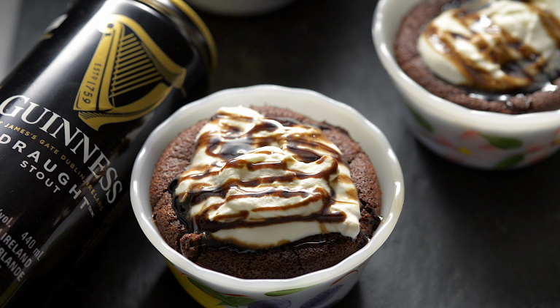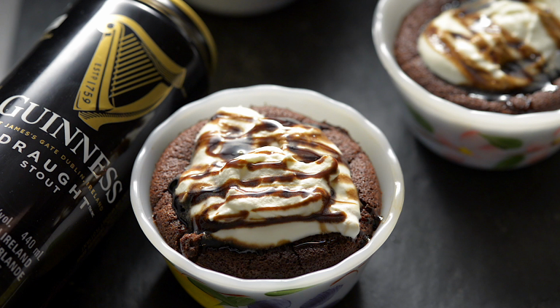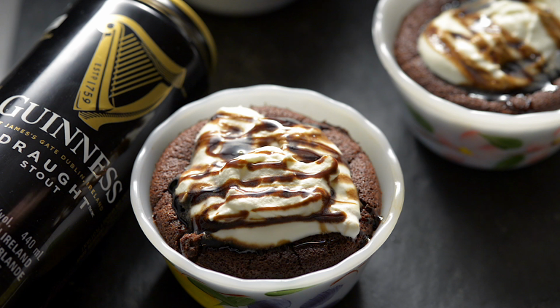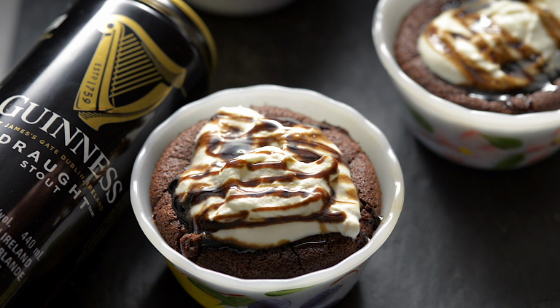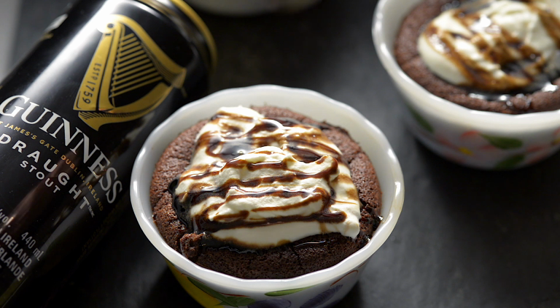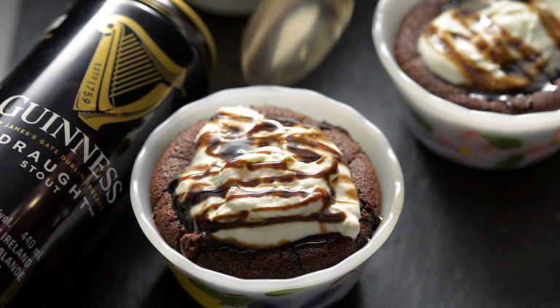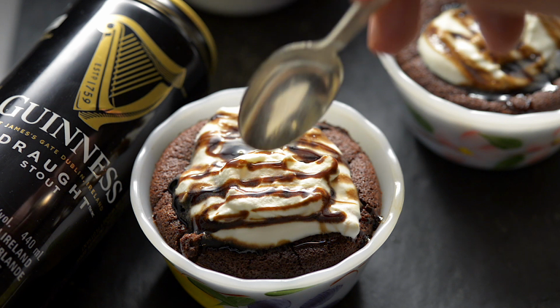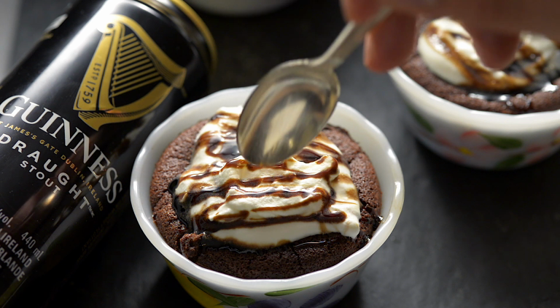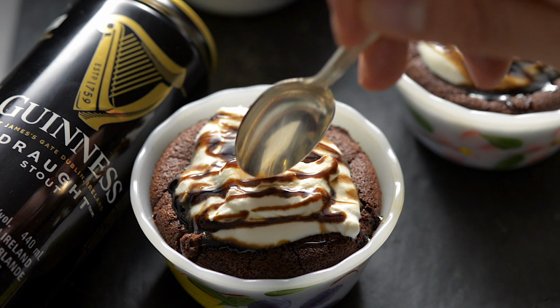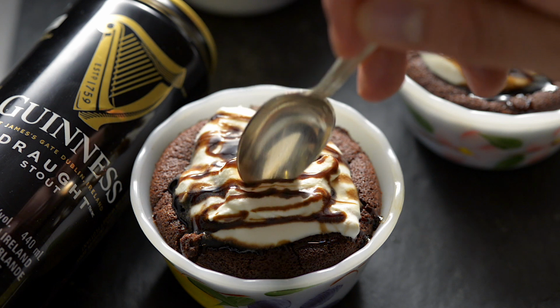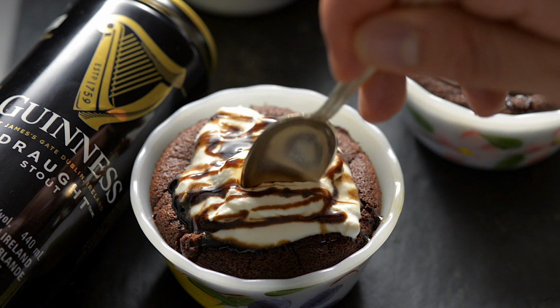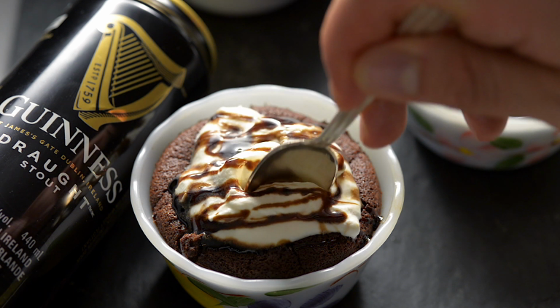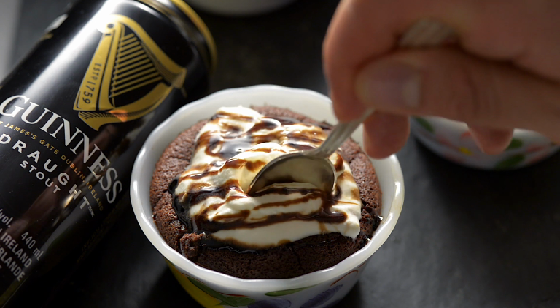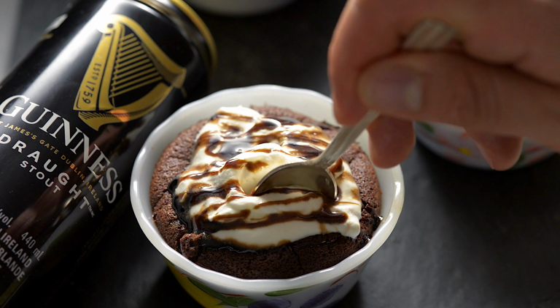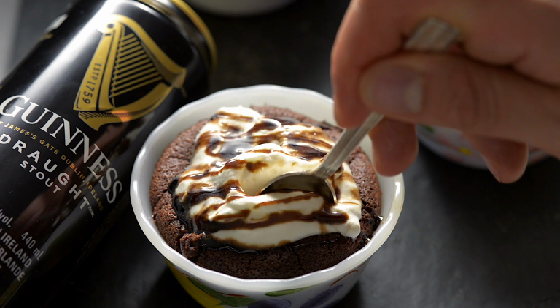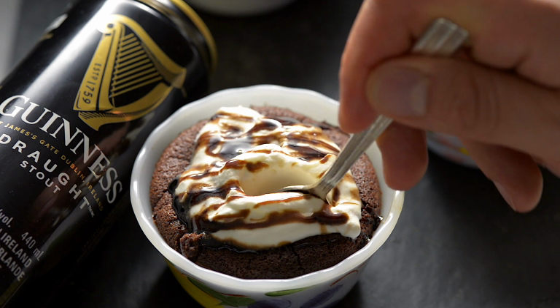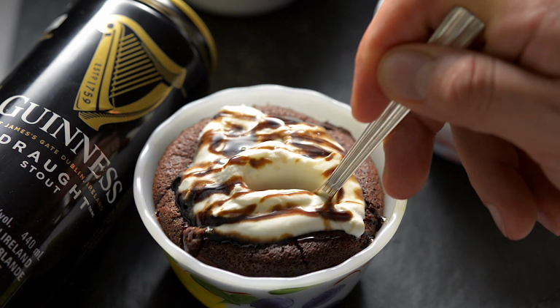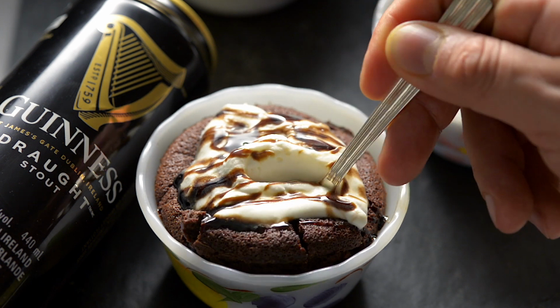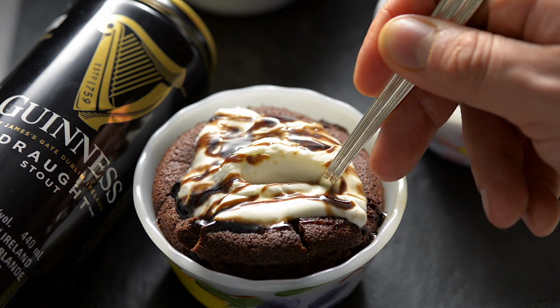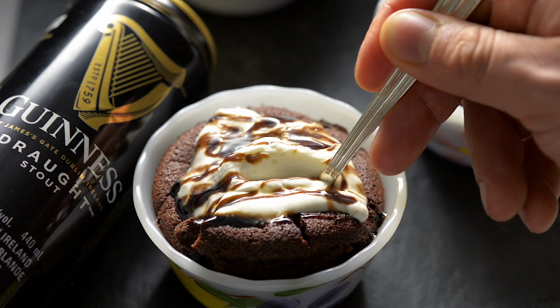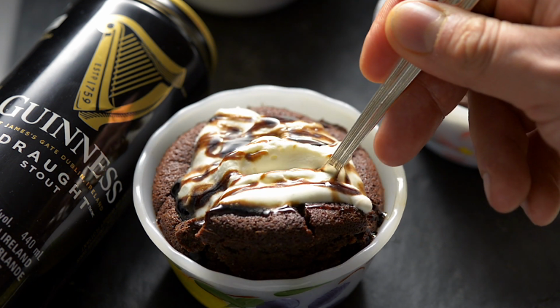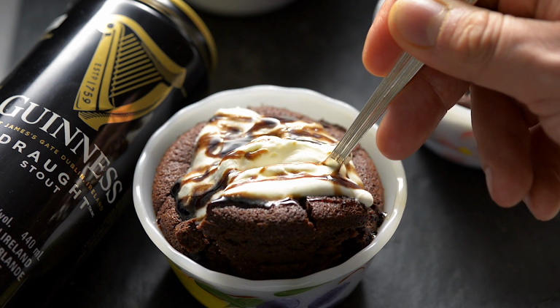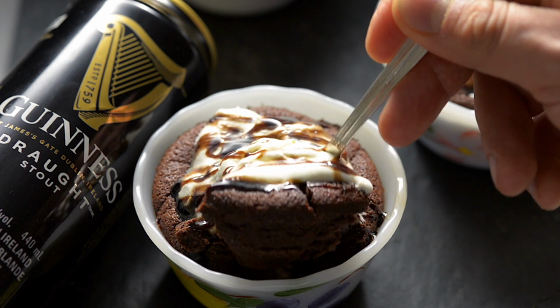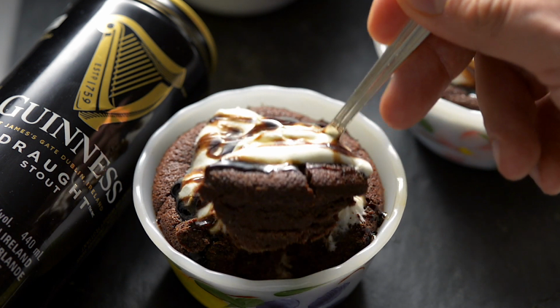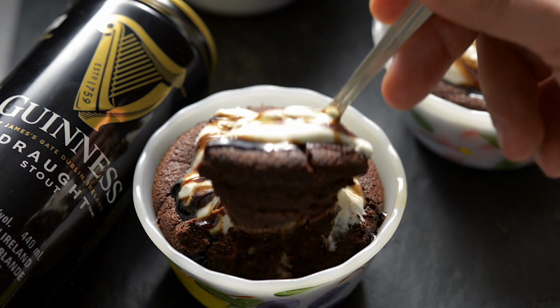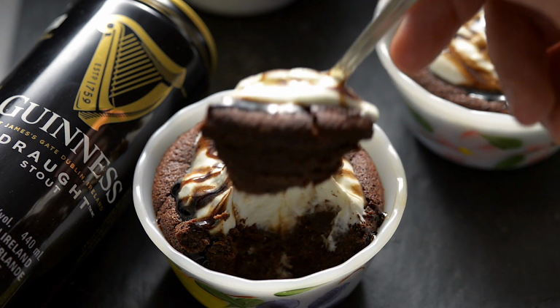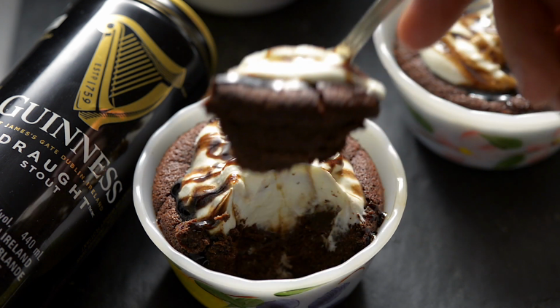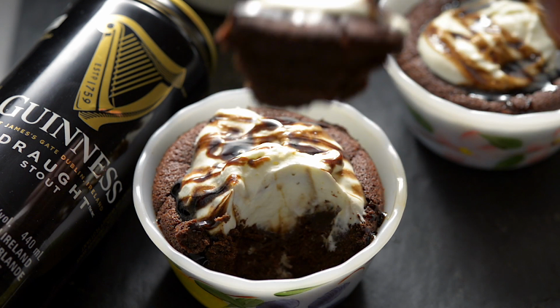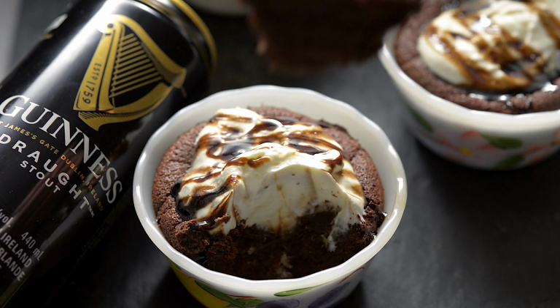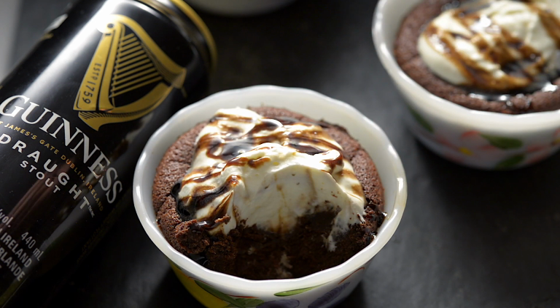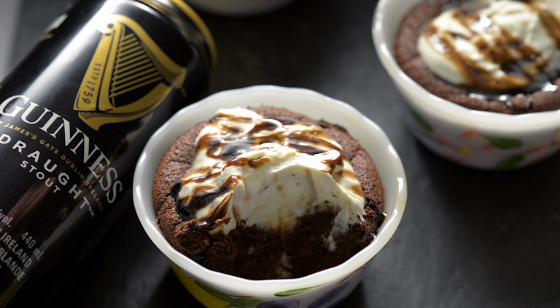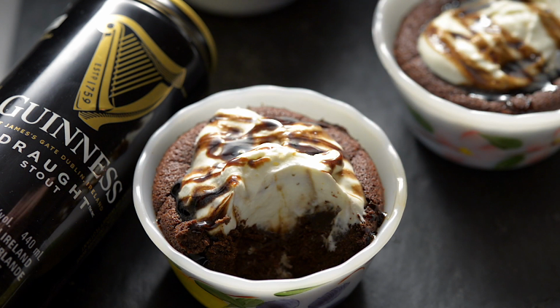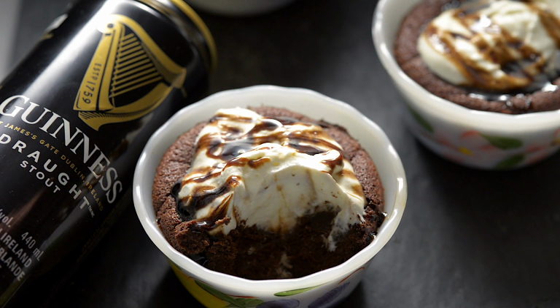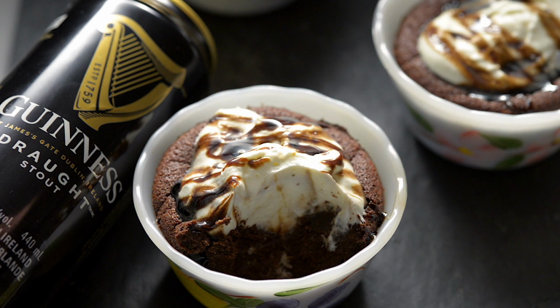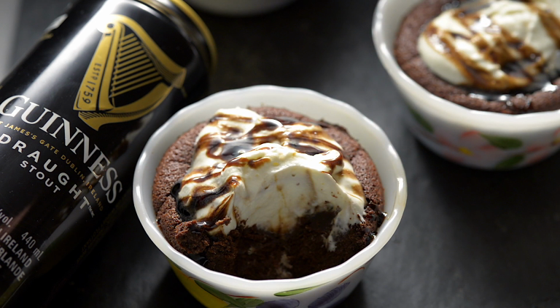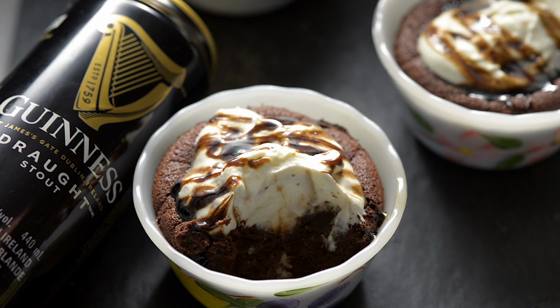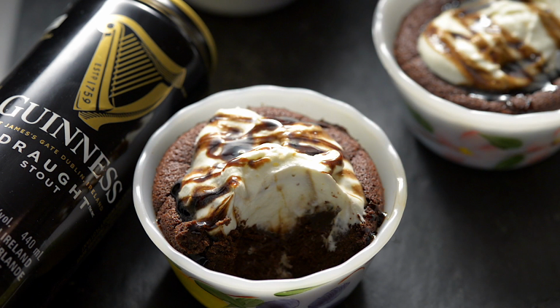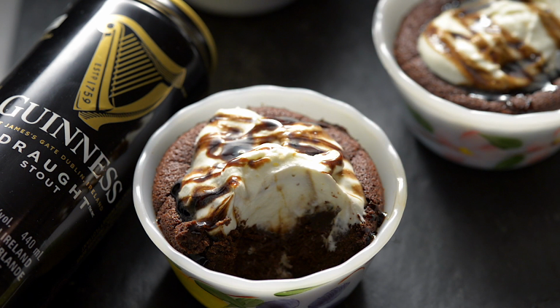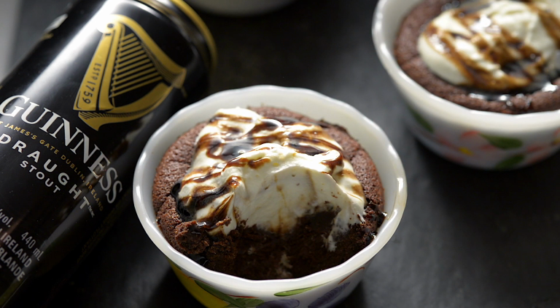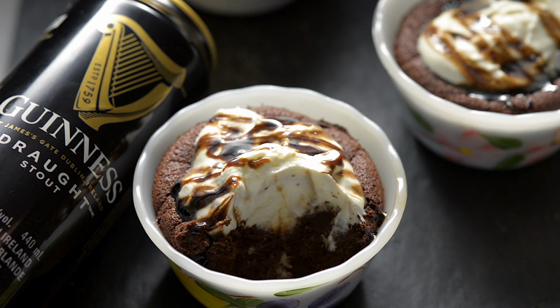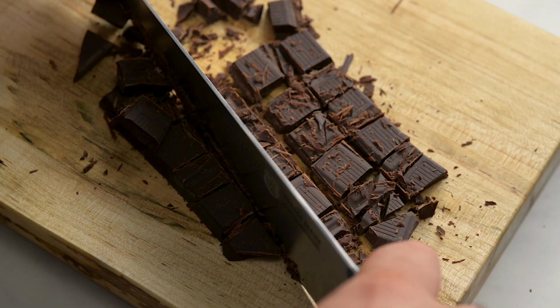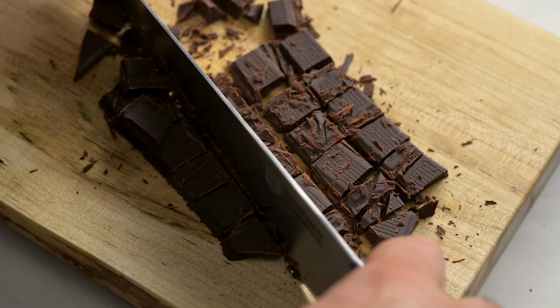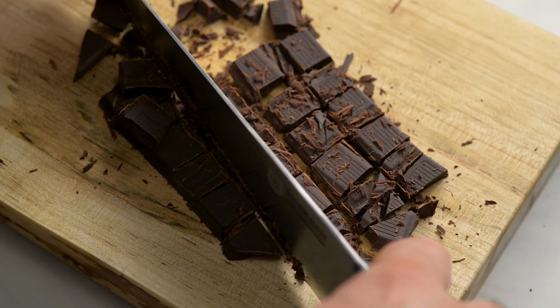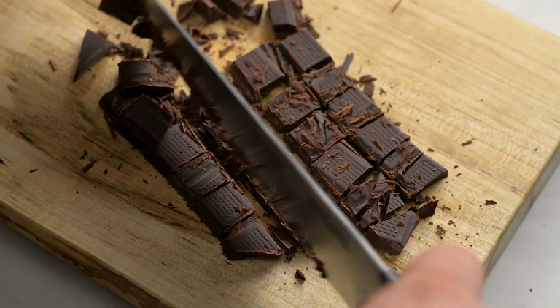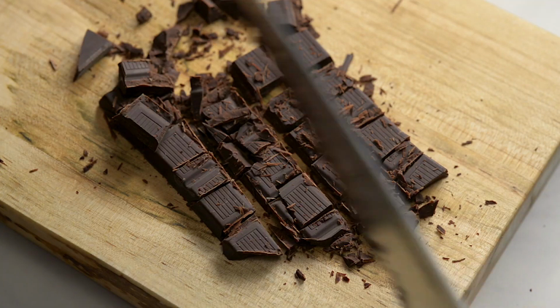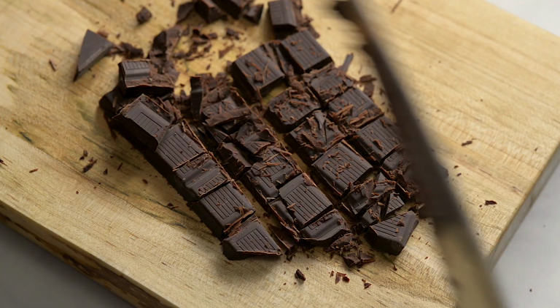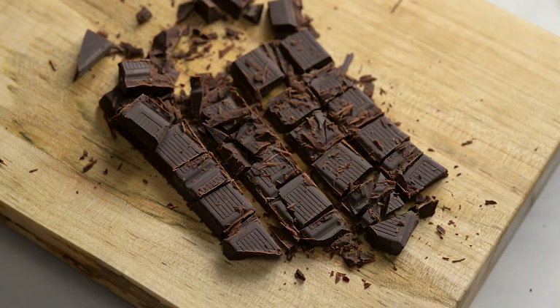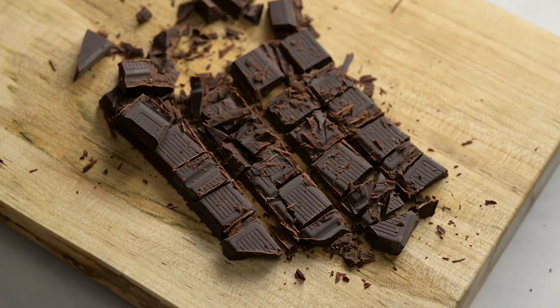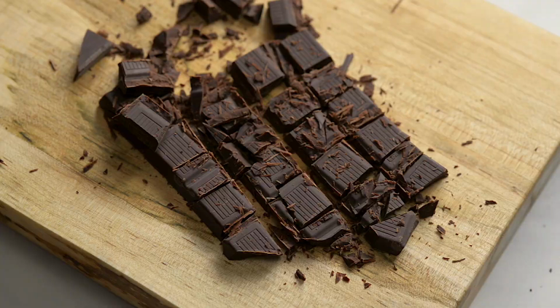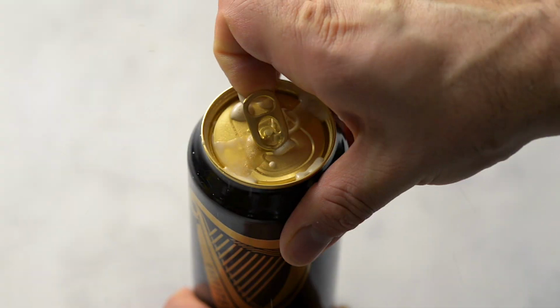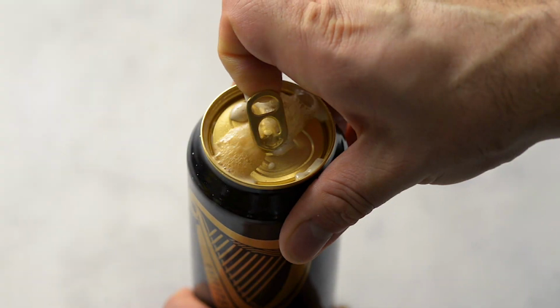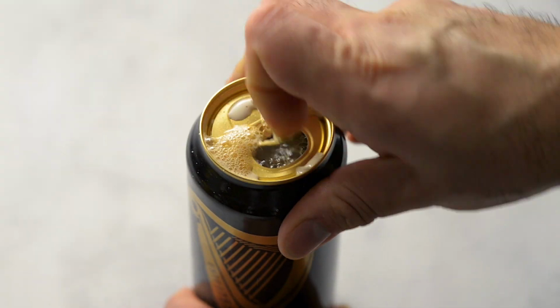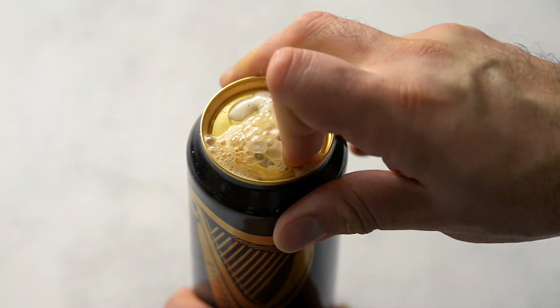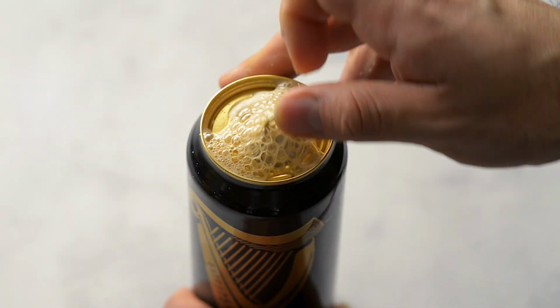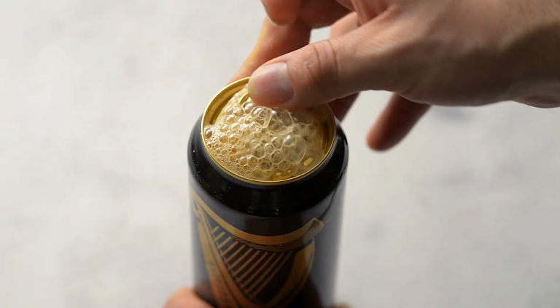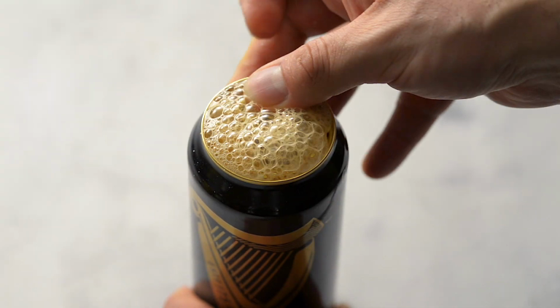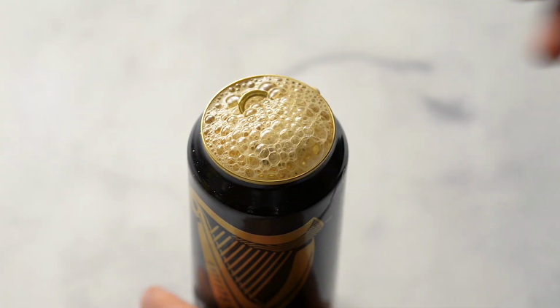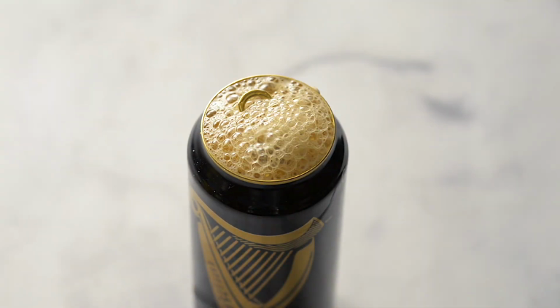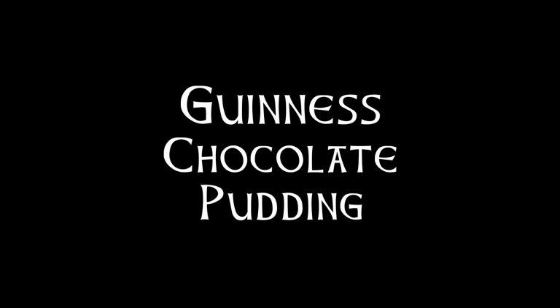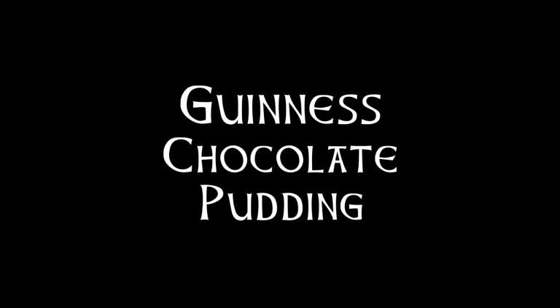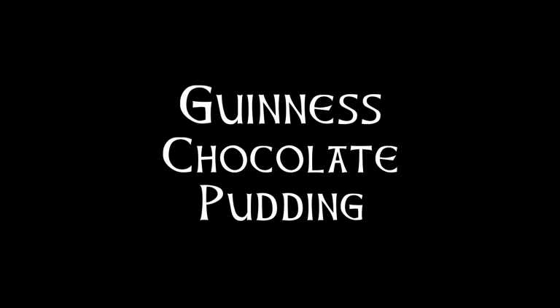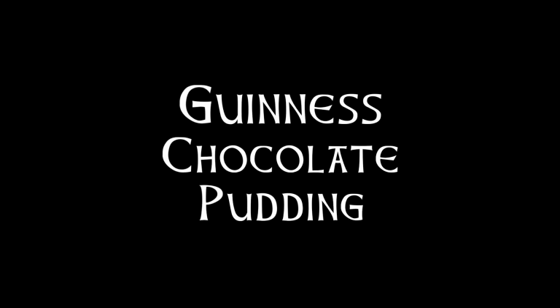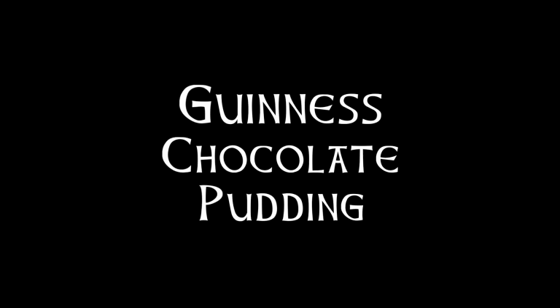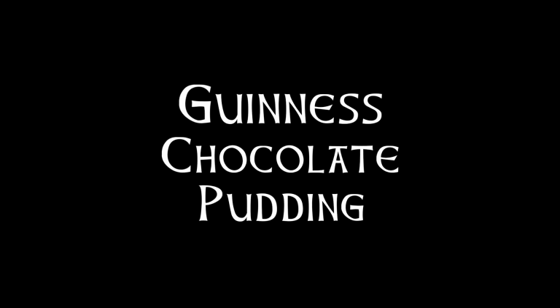Guinness stout and chocolate are an incredible flavour combination. We'll show you how to make a delicious pudding with these.